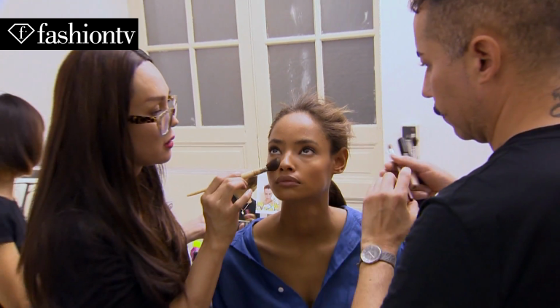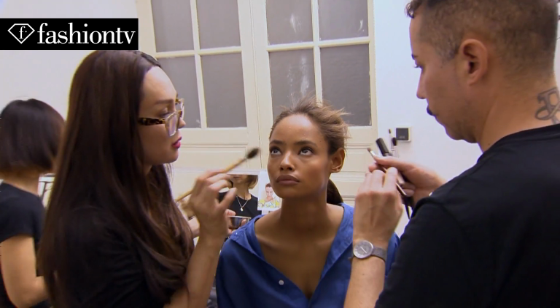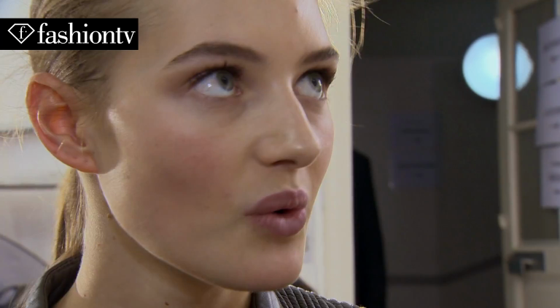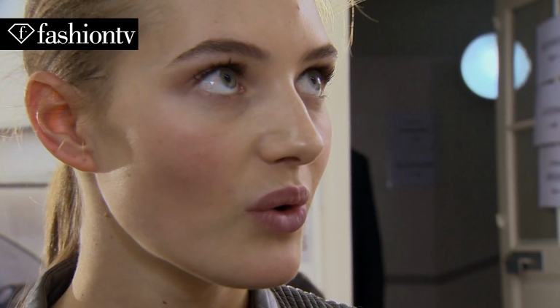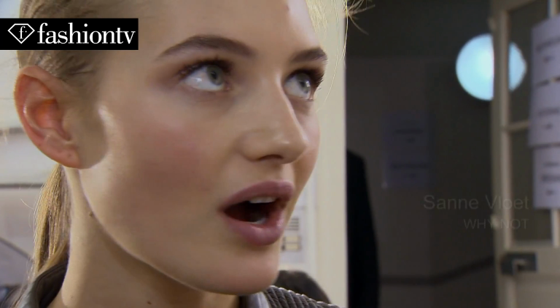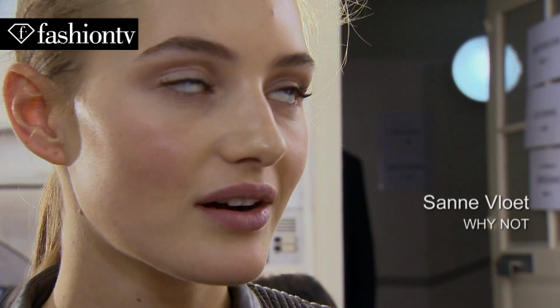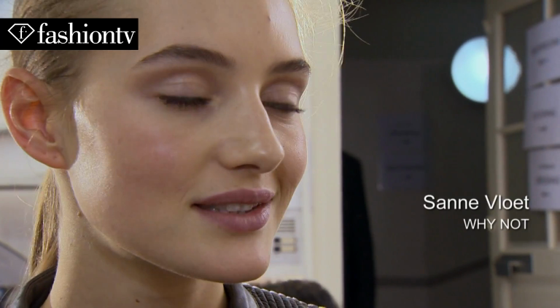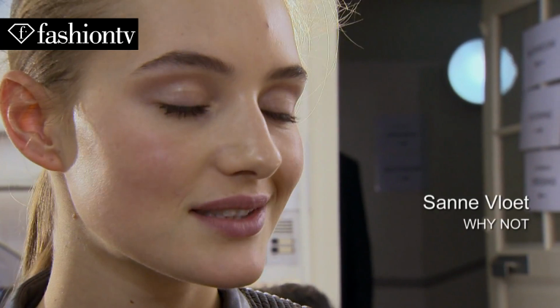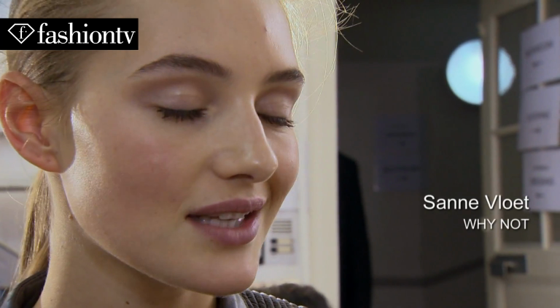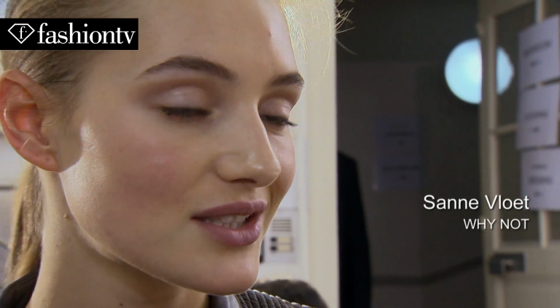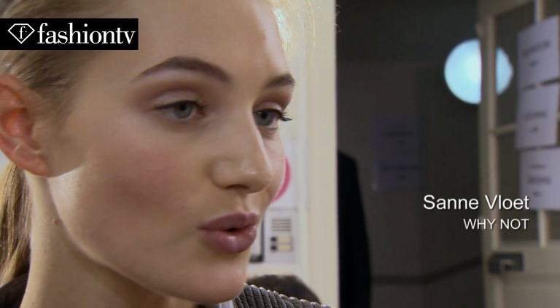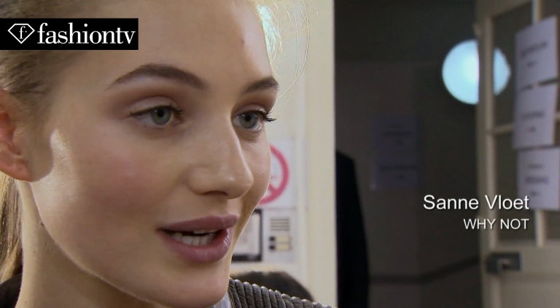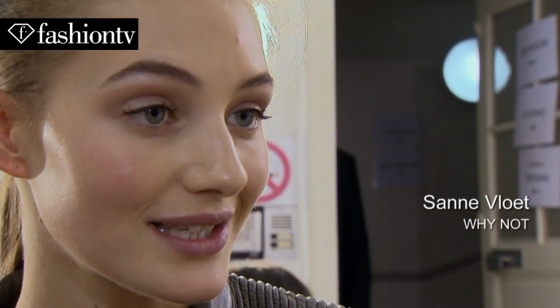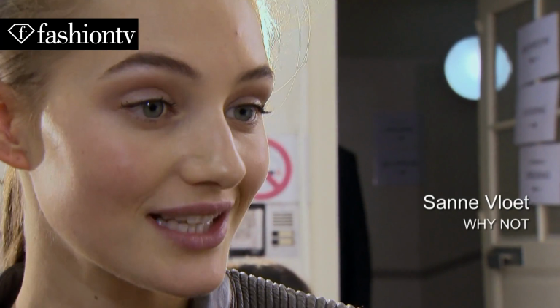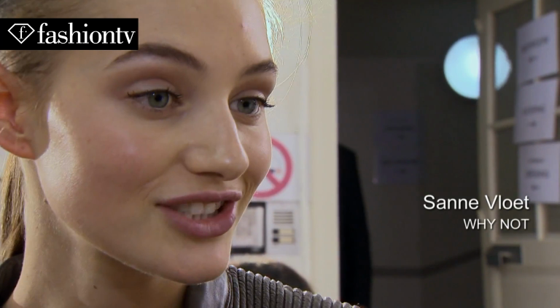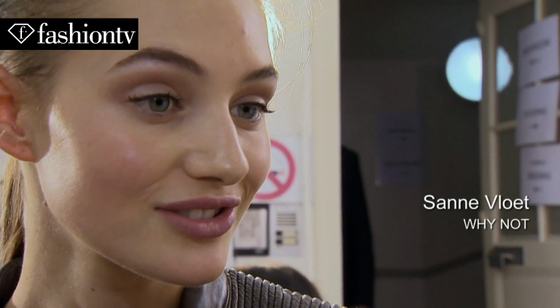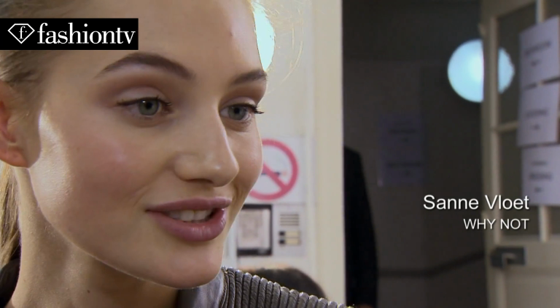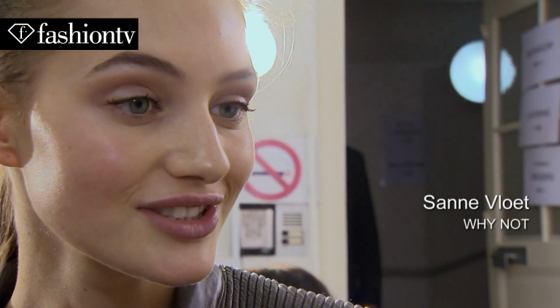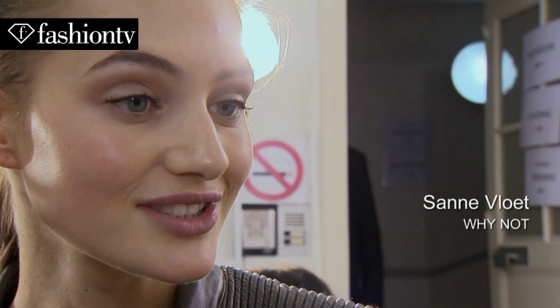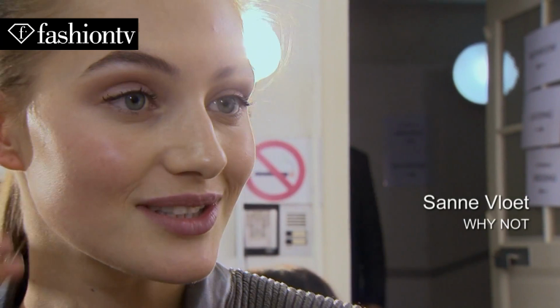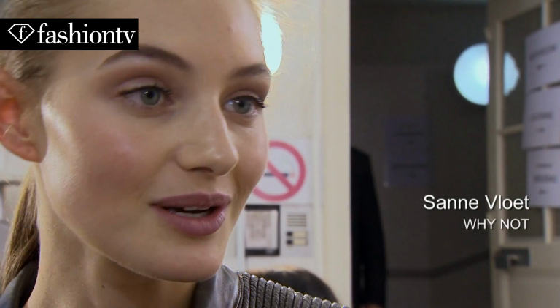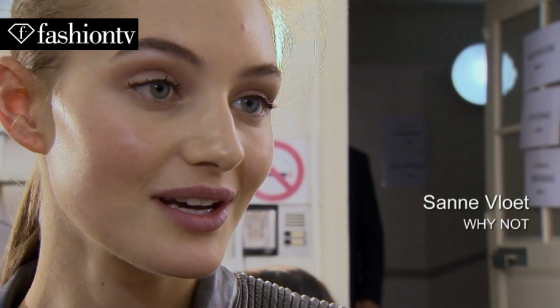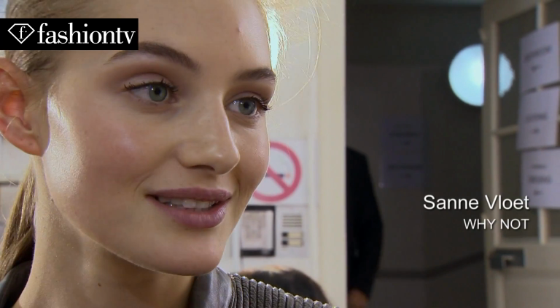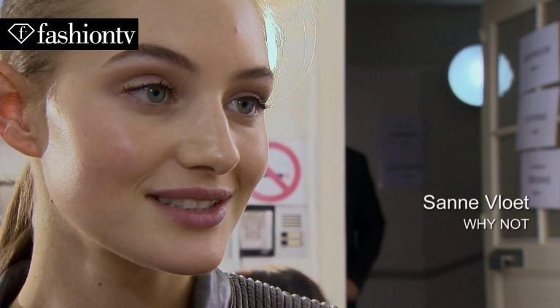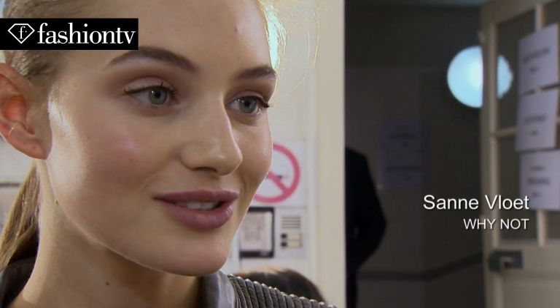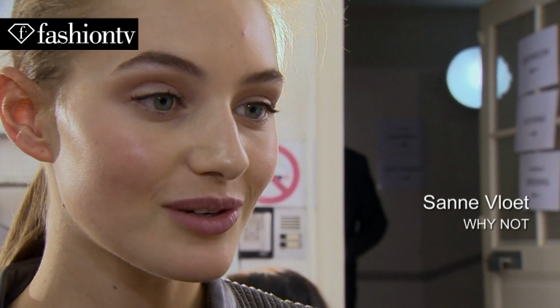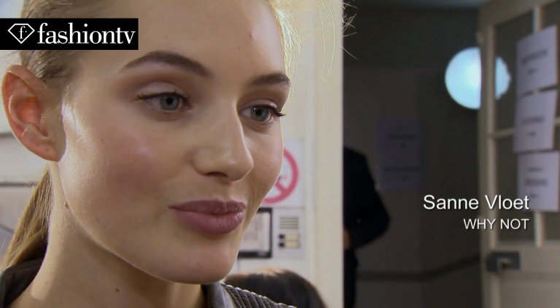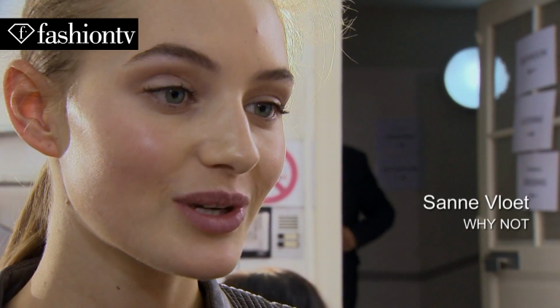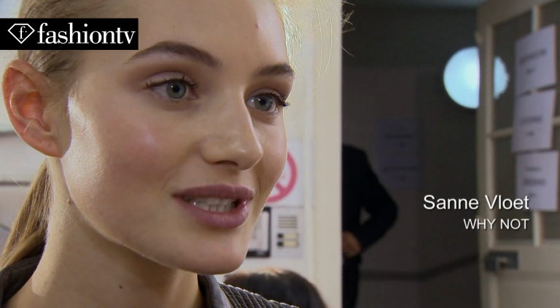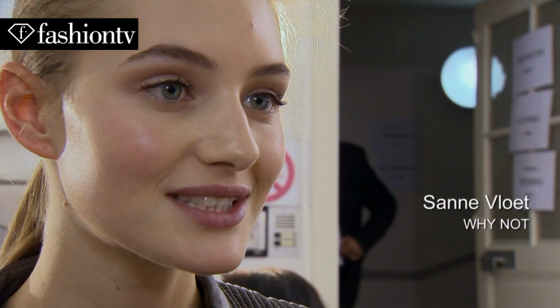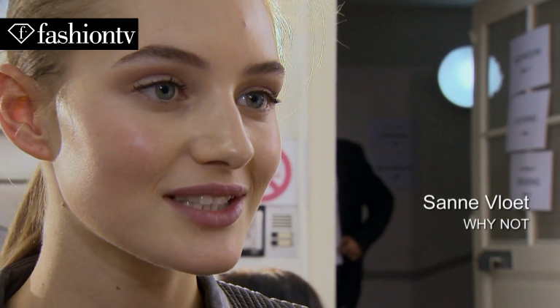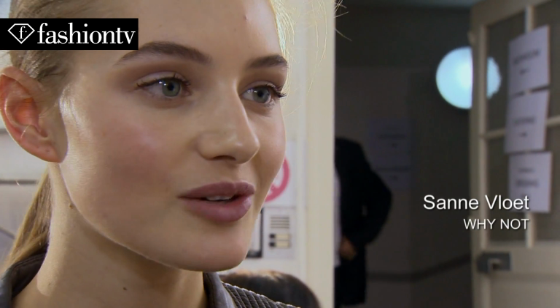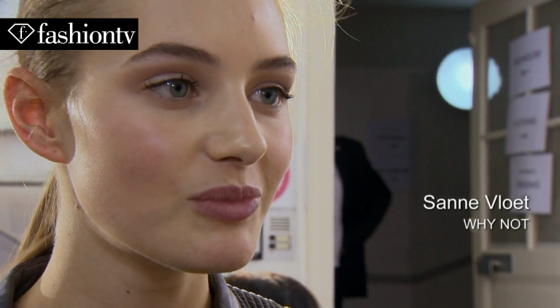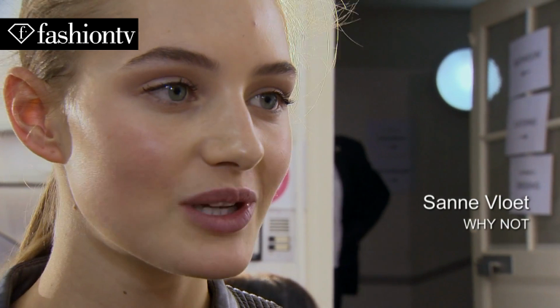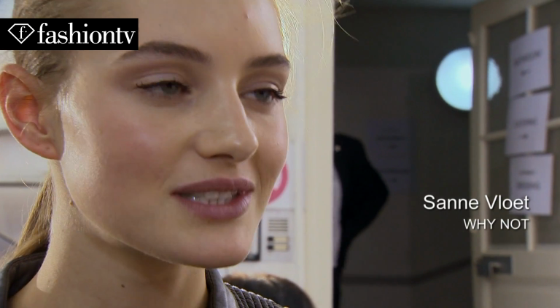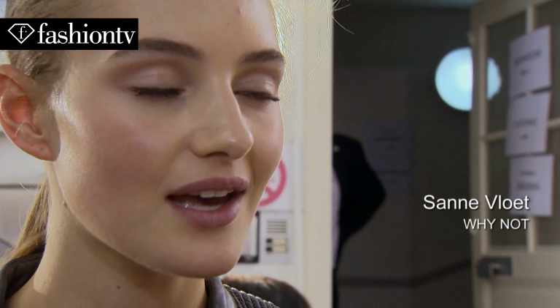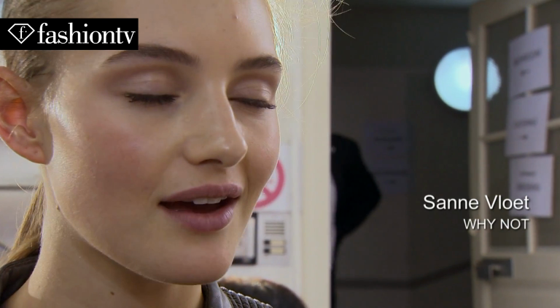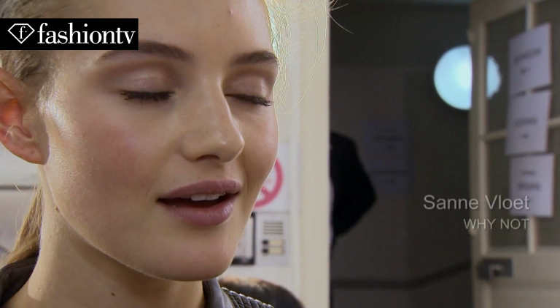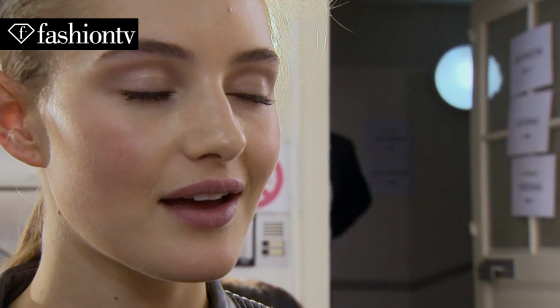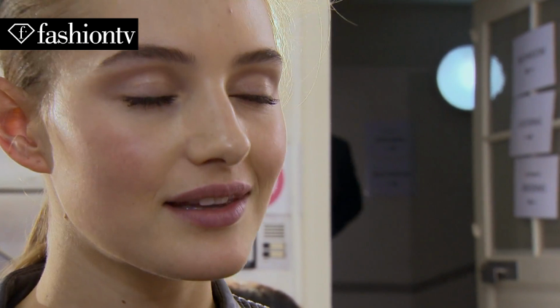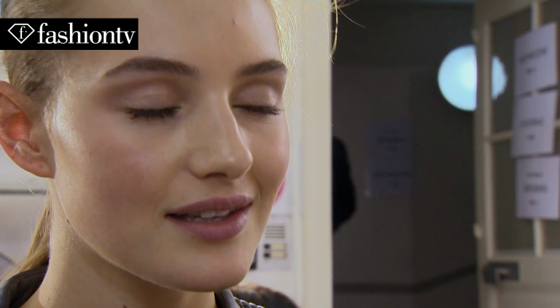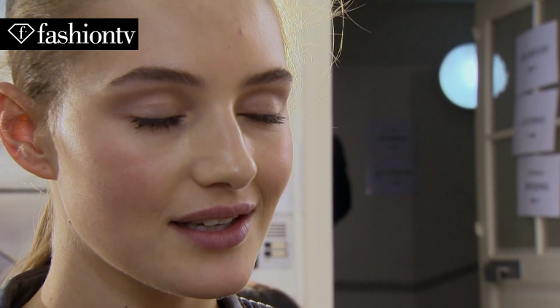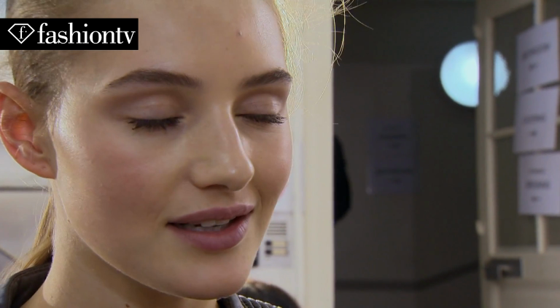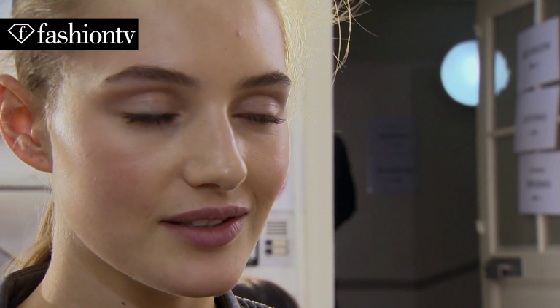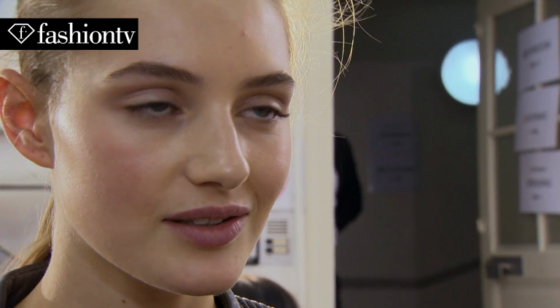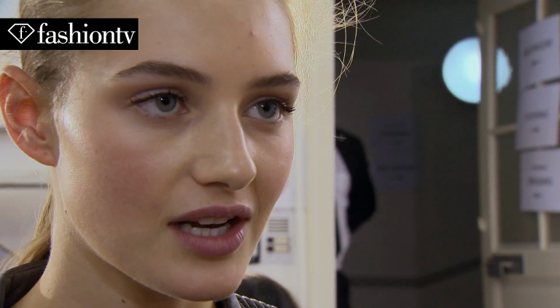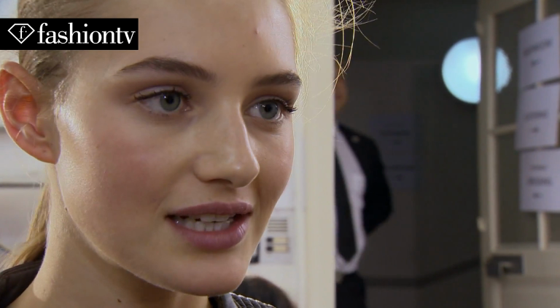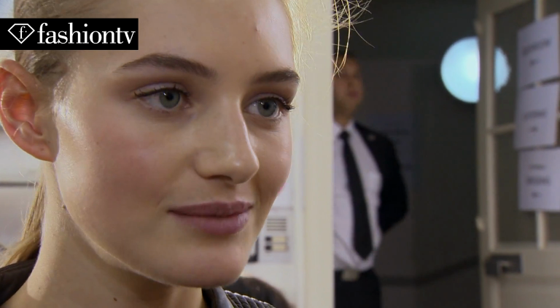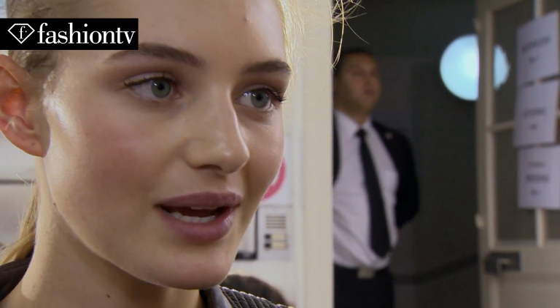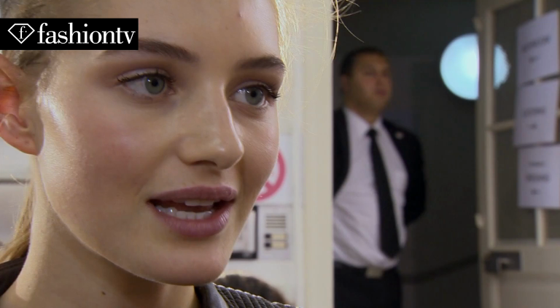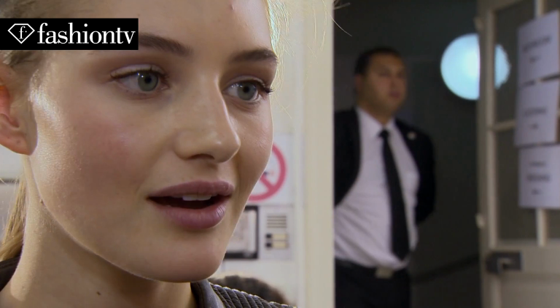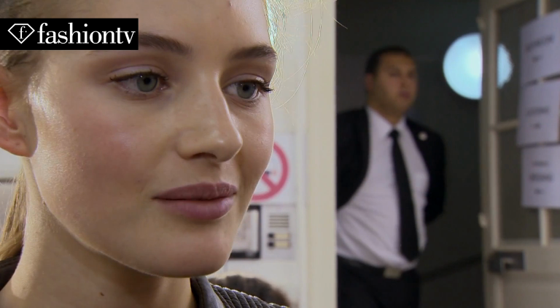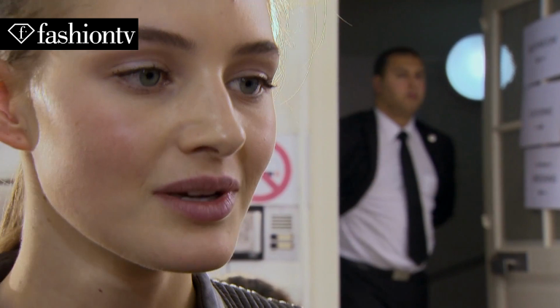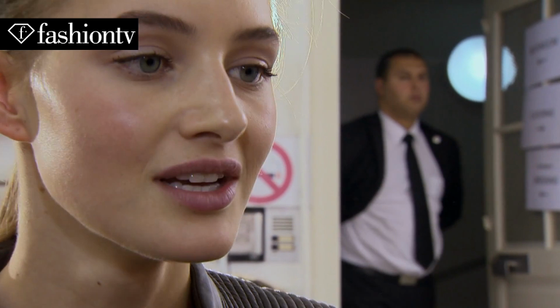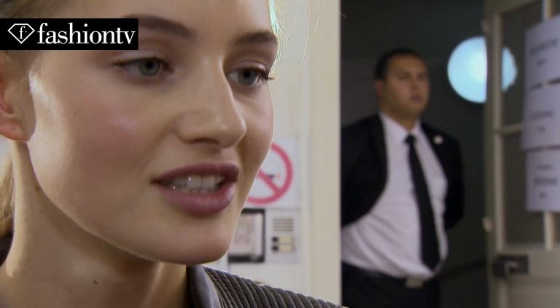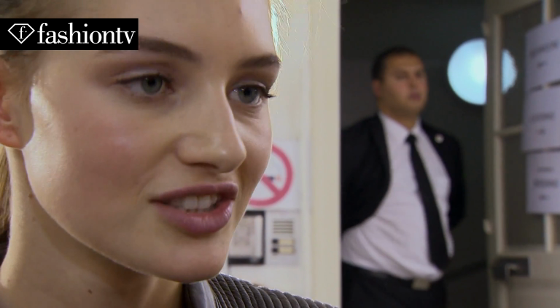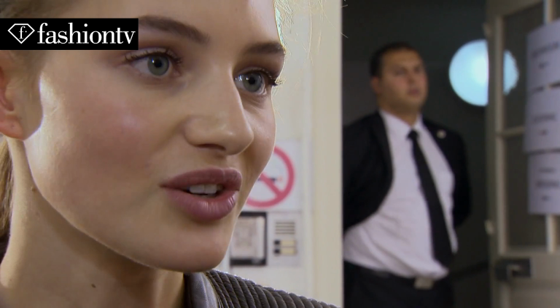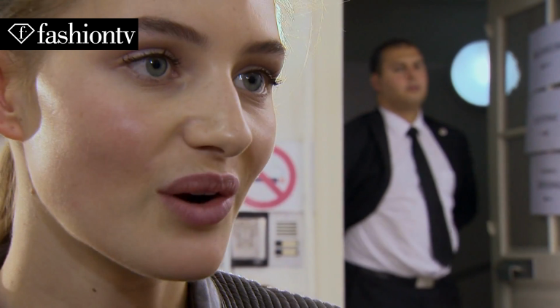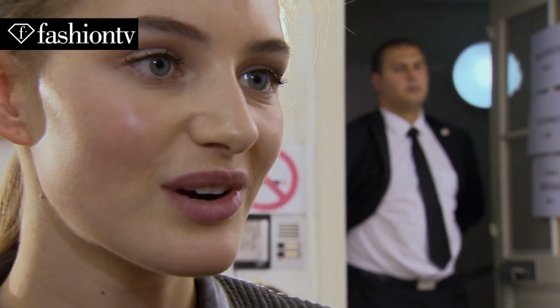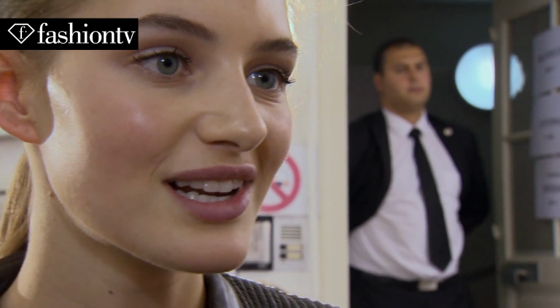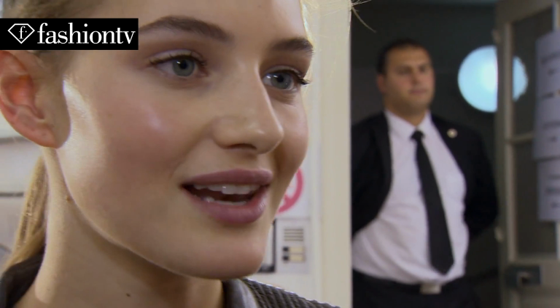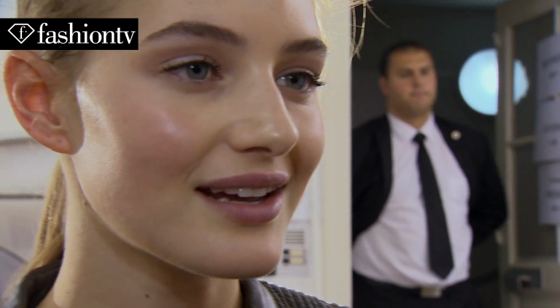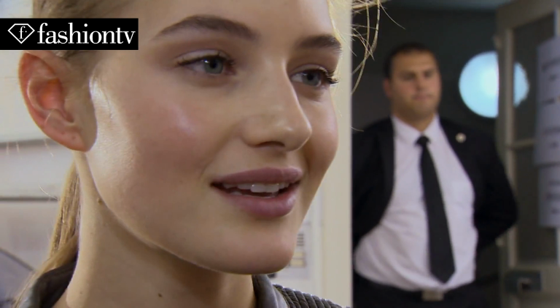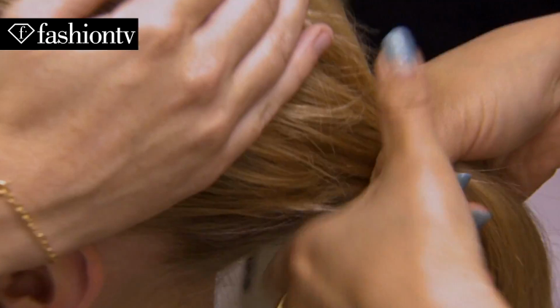Wow, it's quite natural, just the same ponytail and the clean makeup, so I really like it.